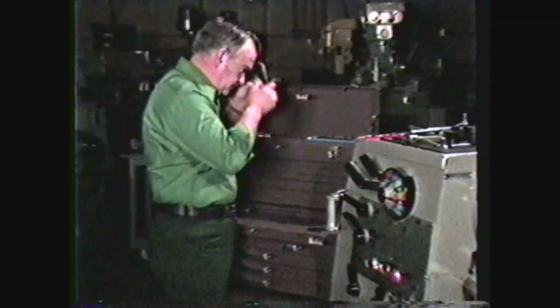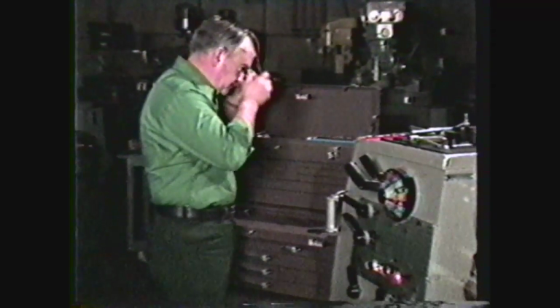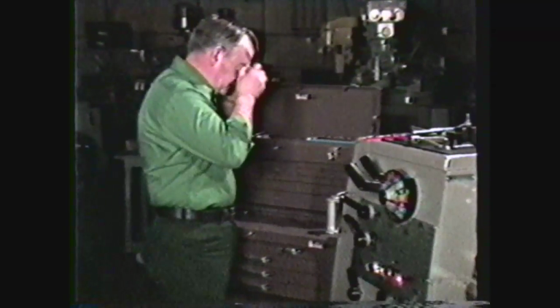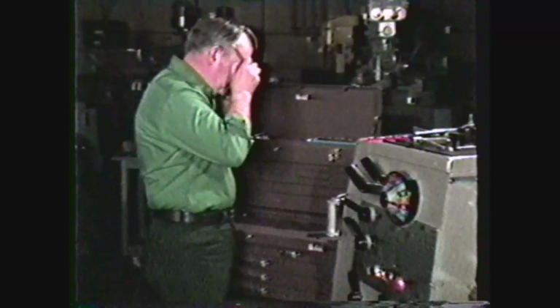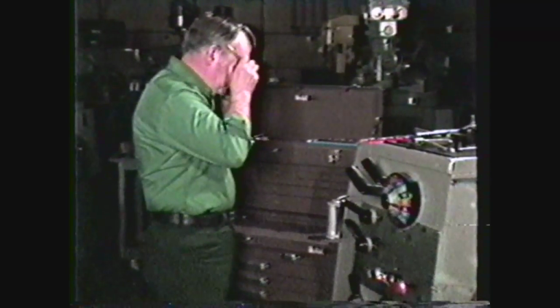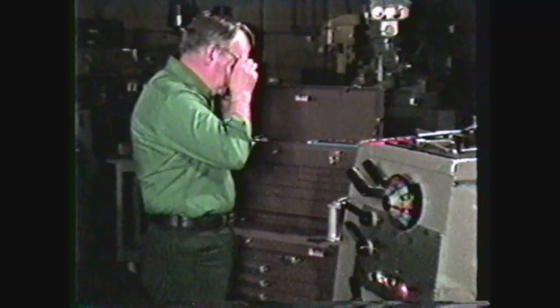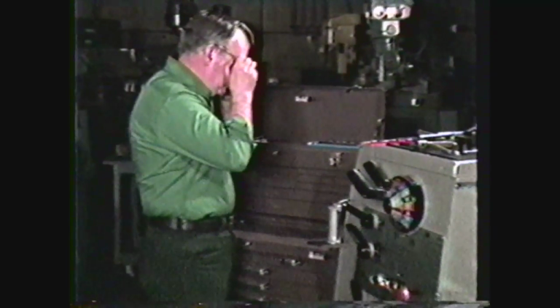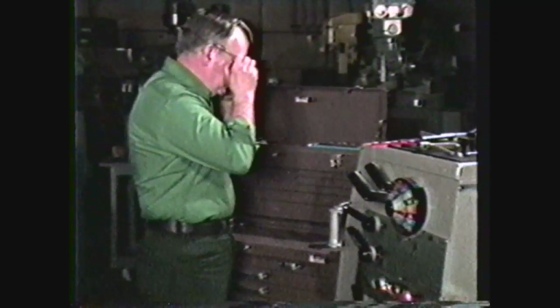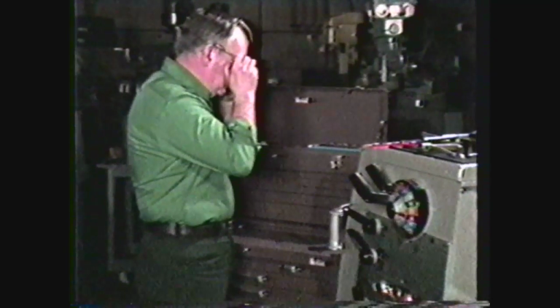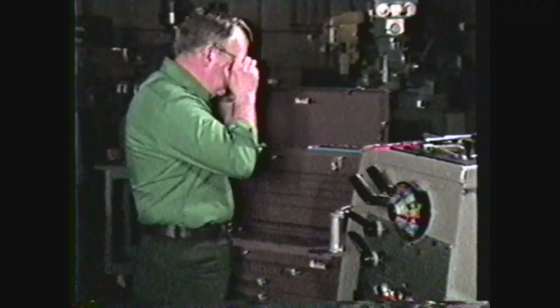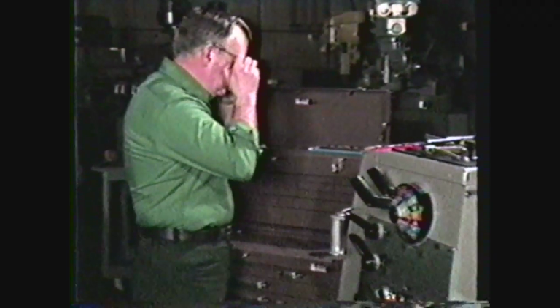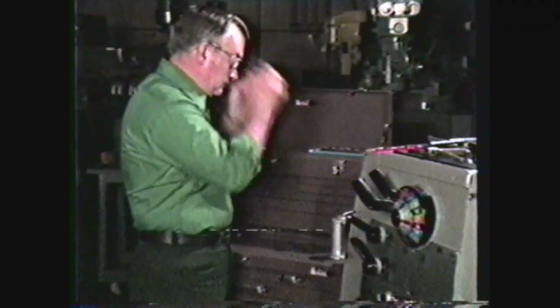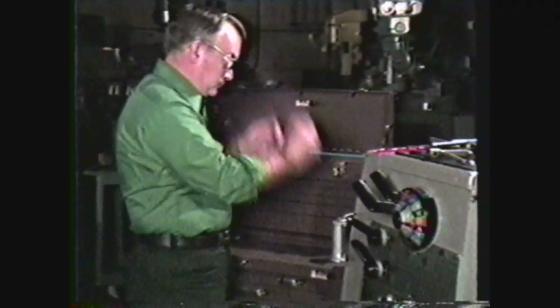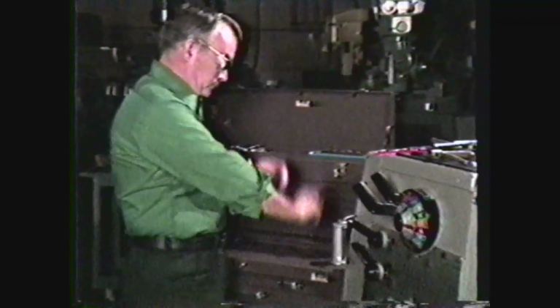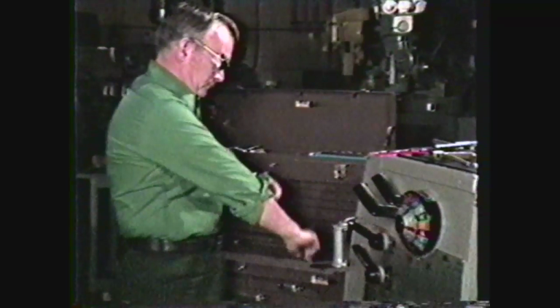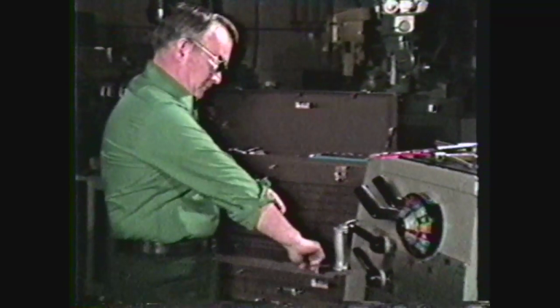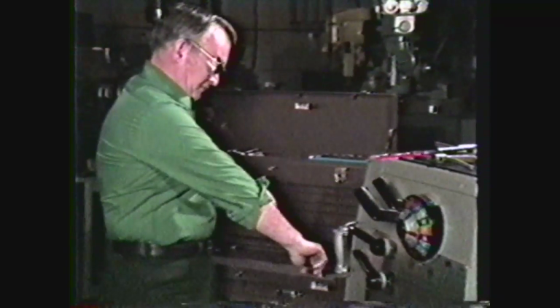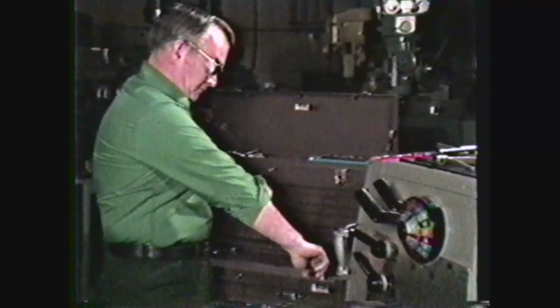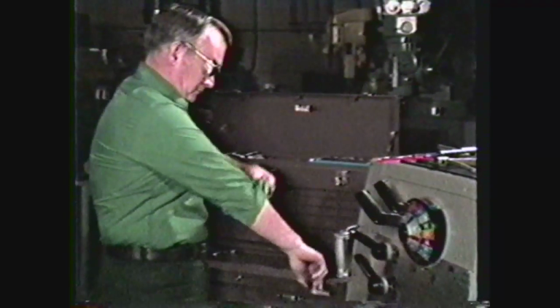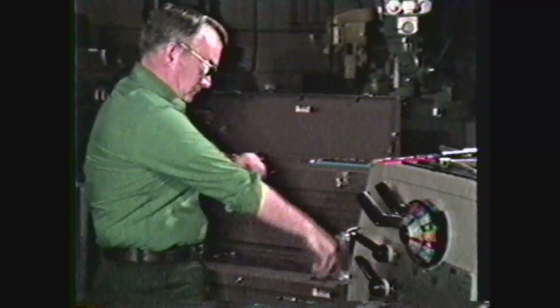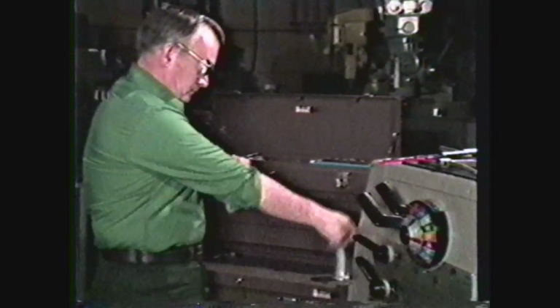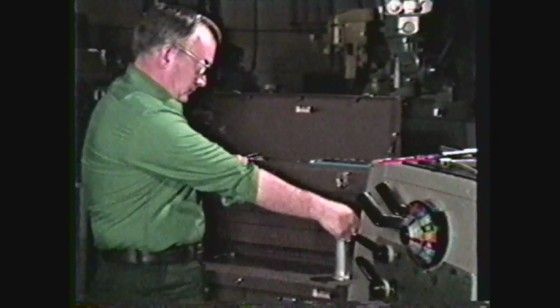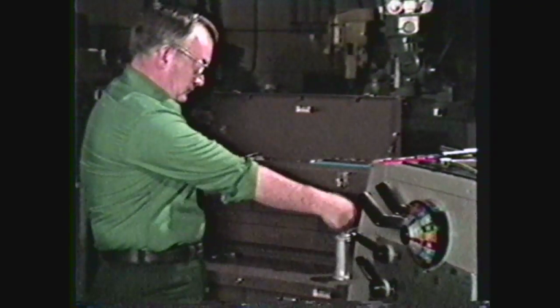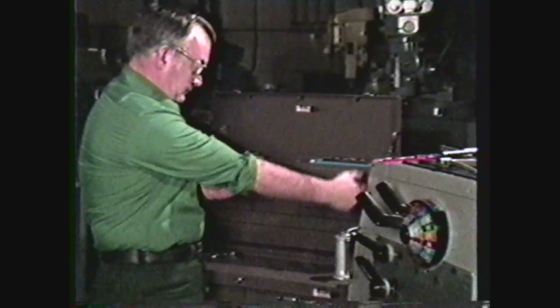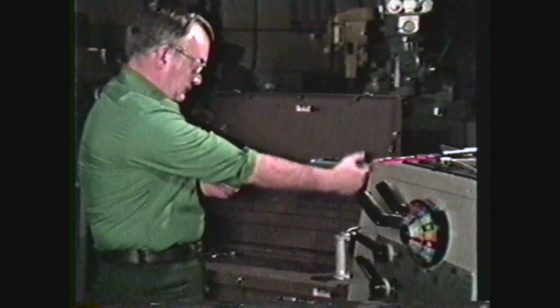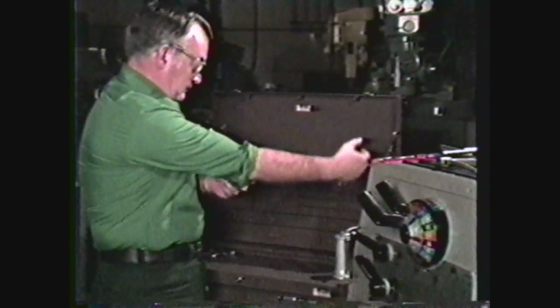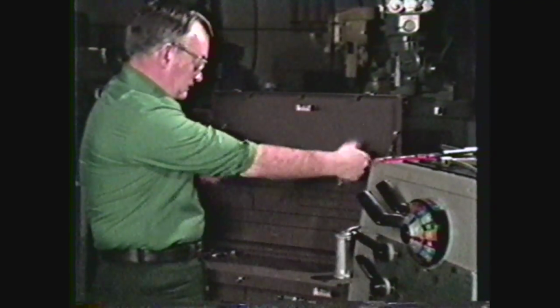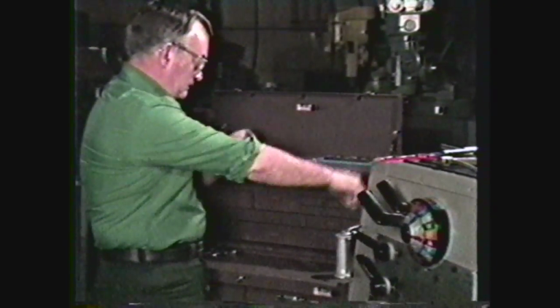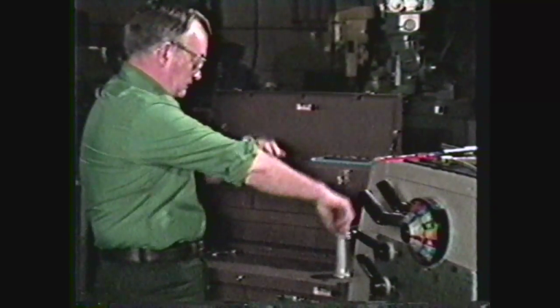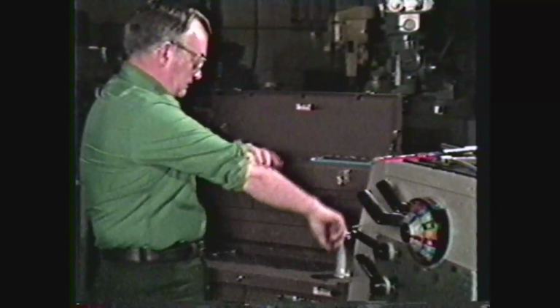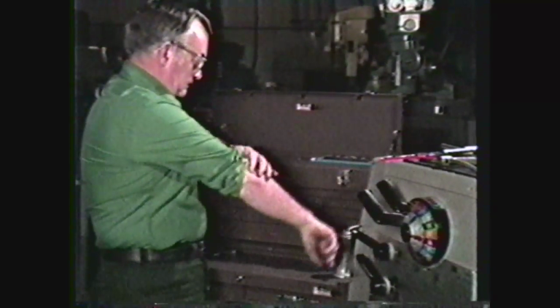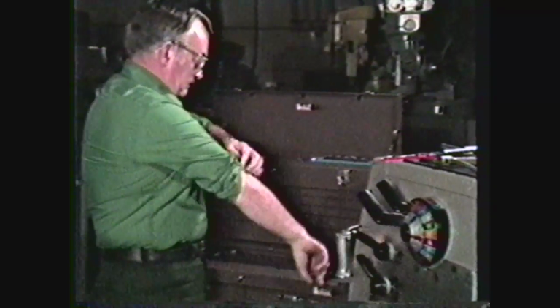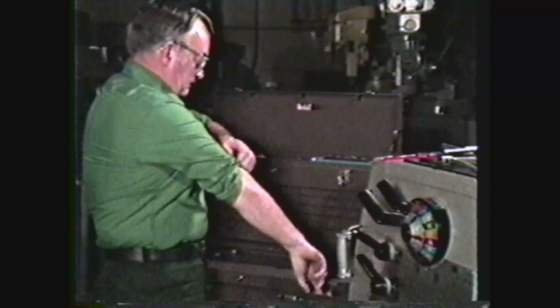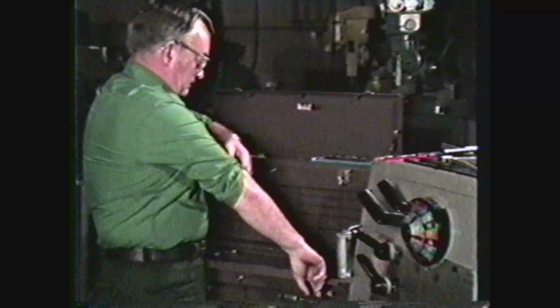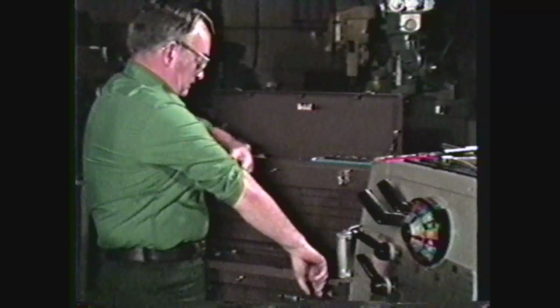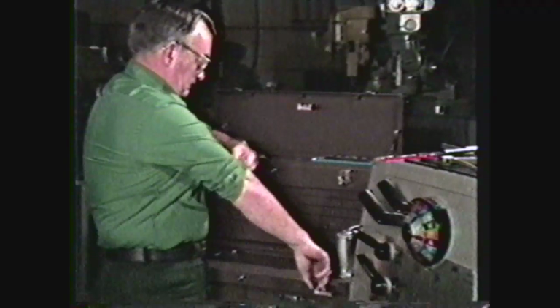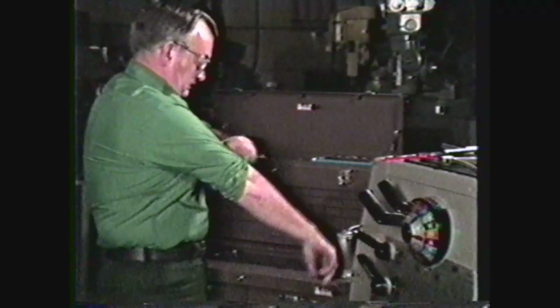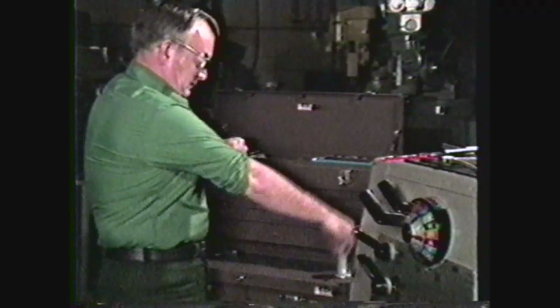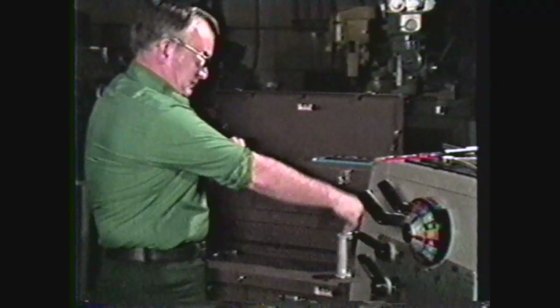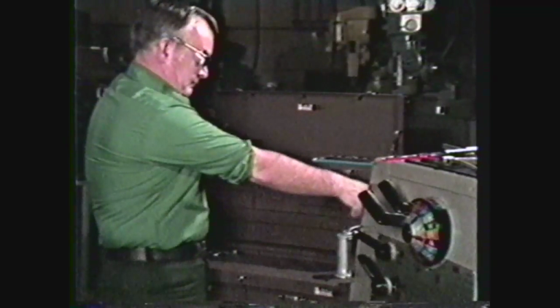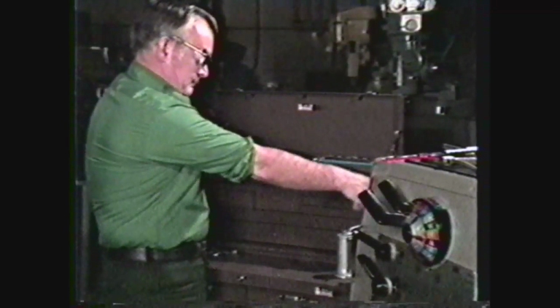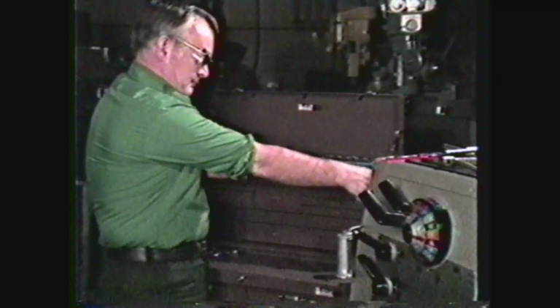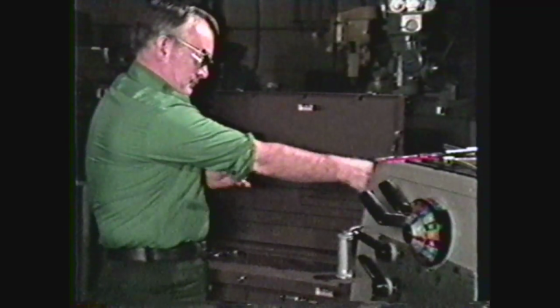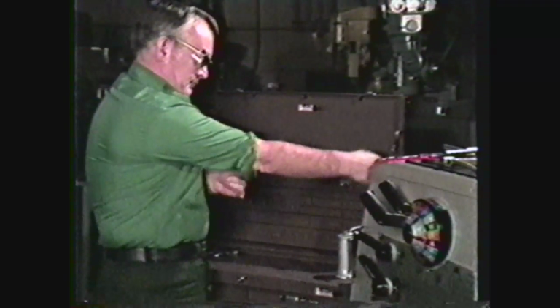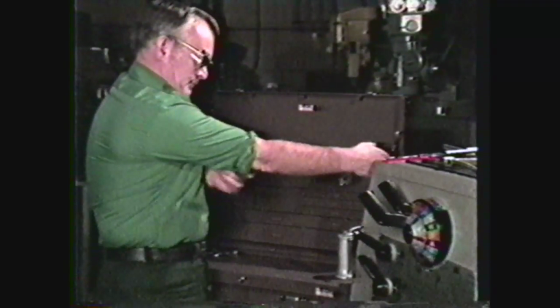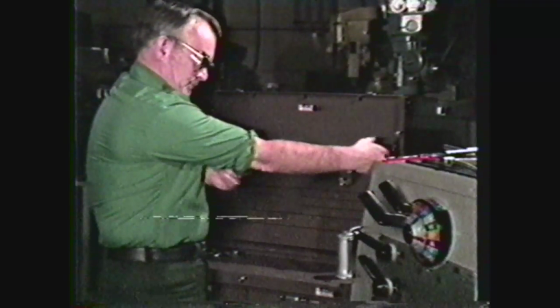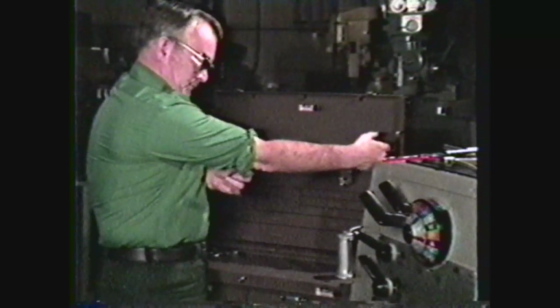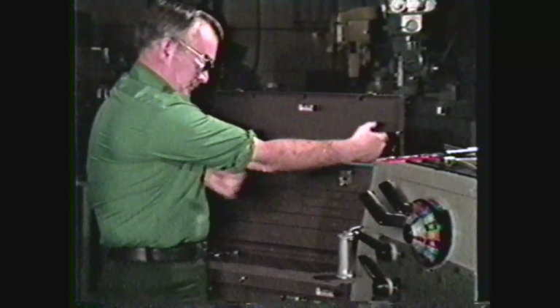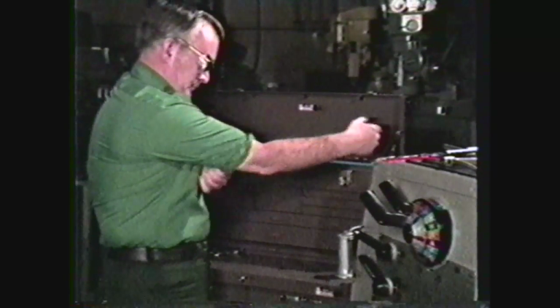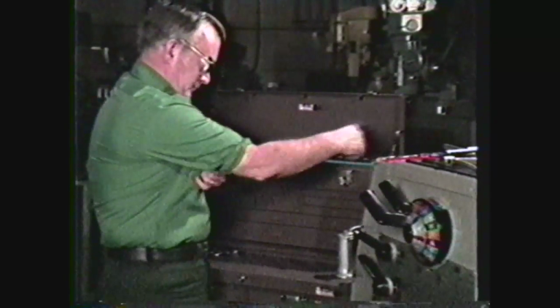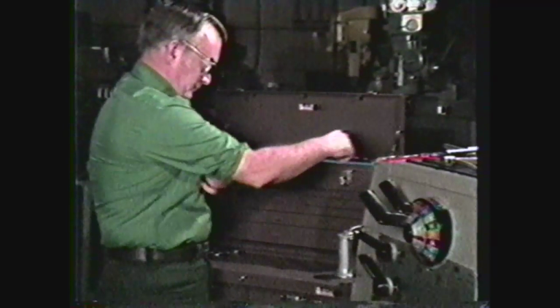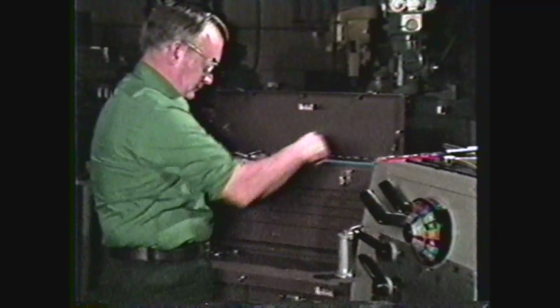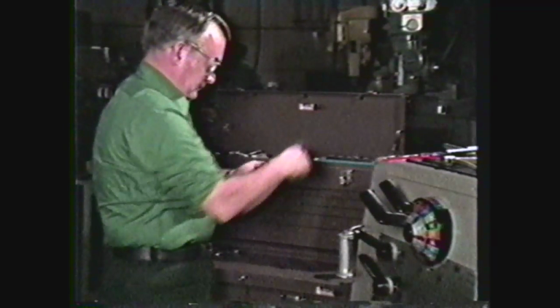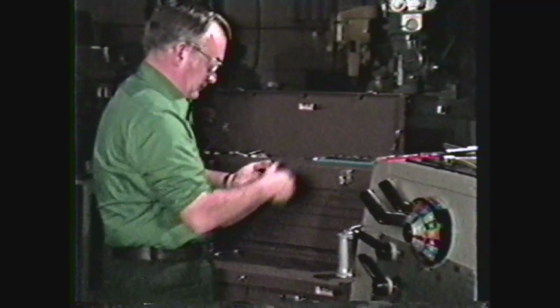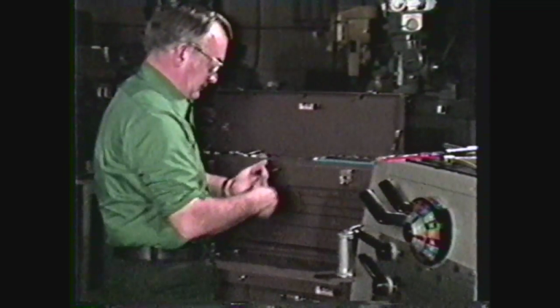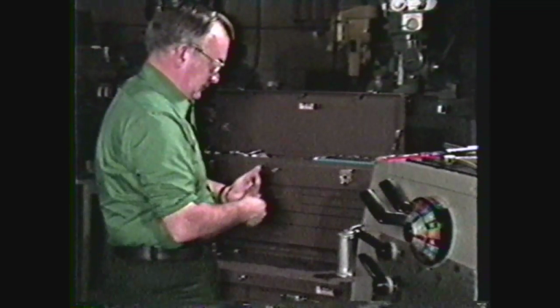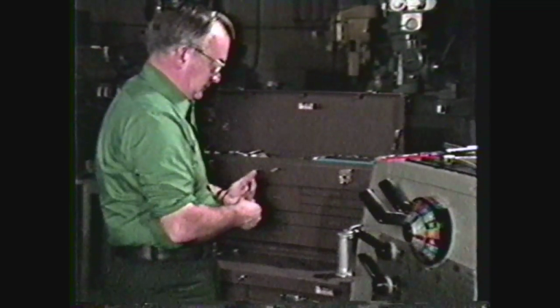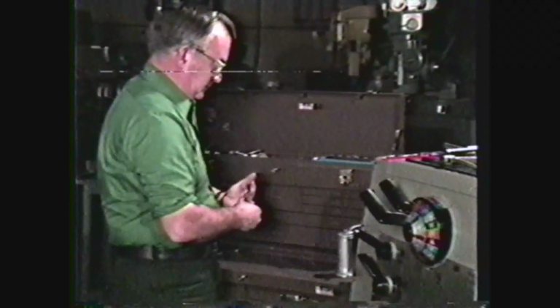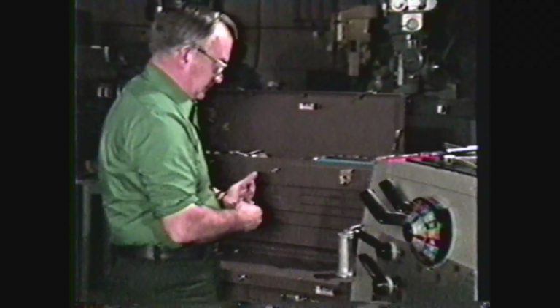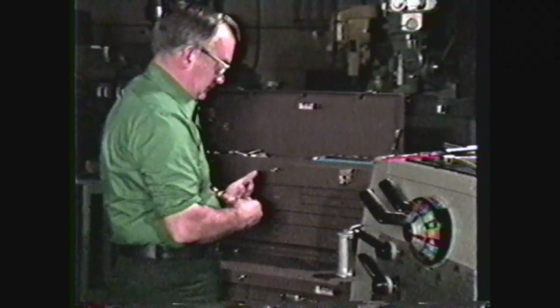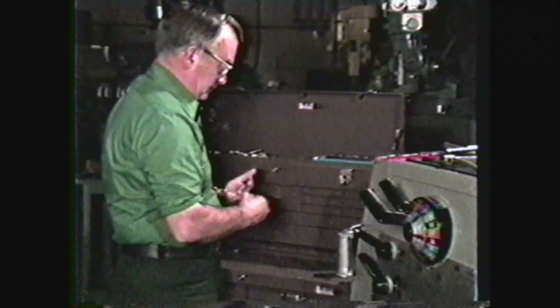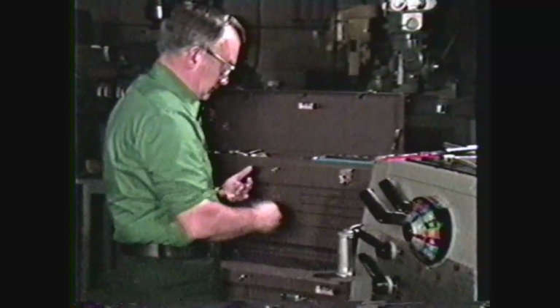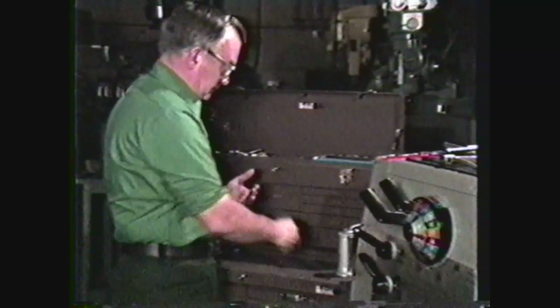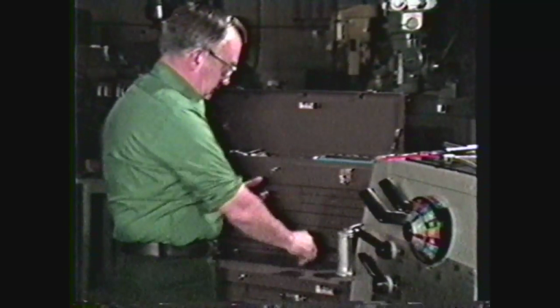Always wear safety glasses when working in the machine shop. Keep sleeves rolled above the elbows and remove rings, watches, and other jewelry.